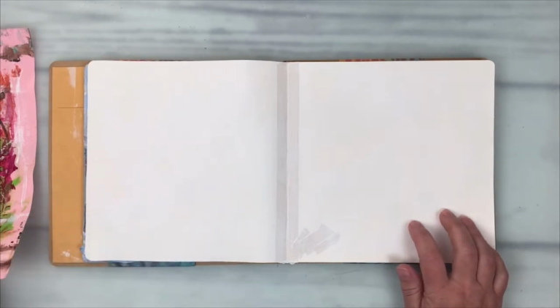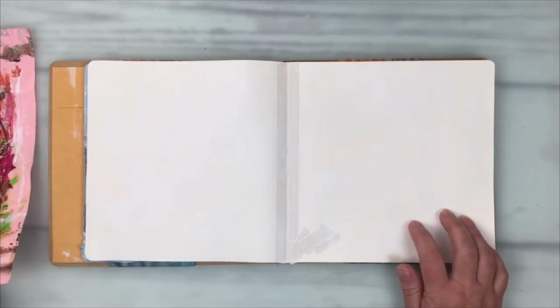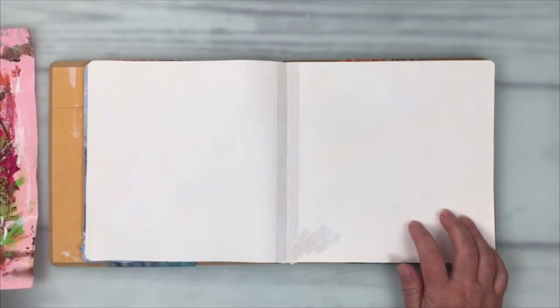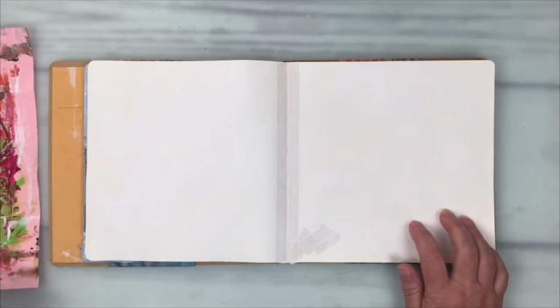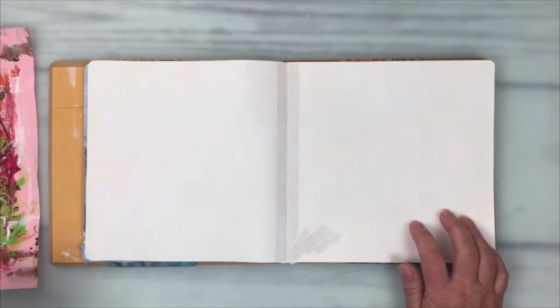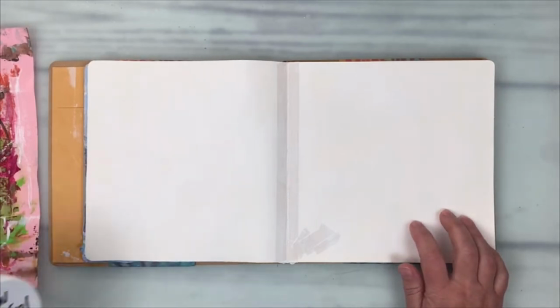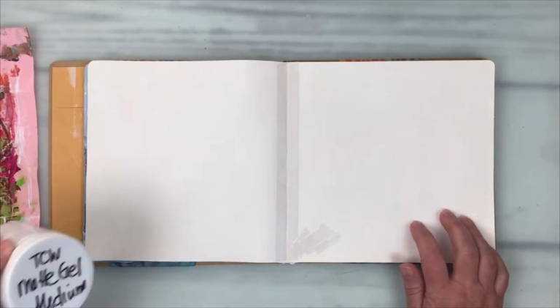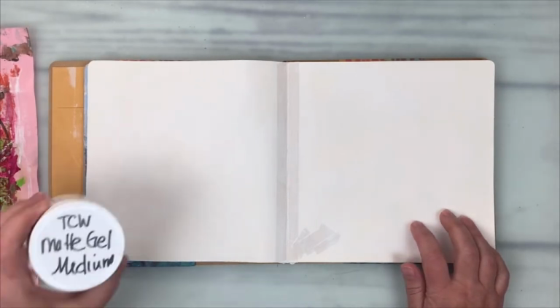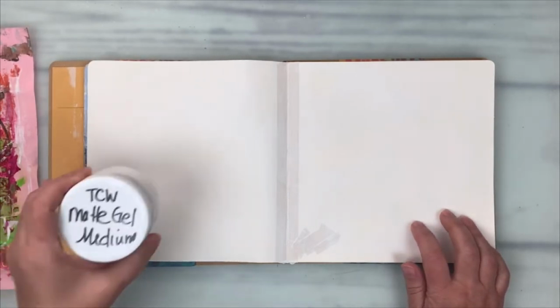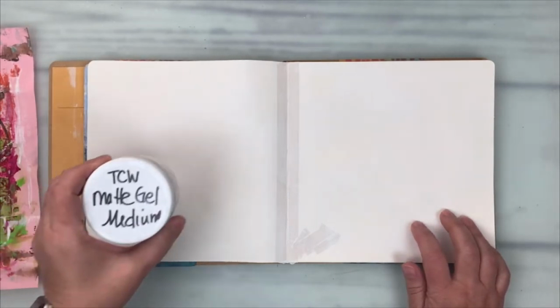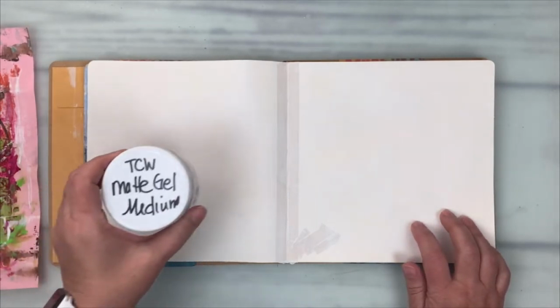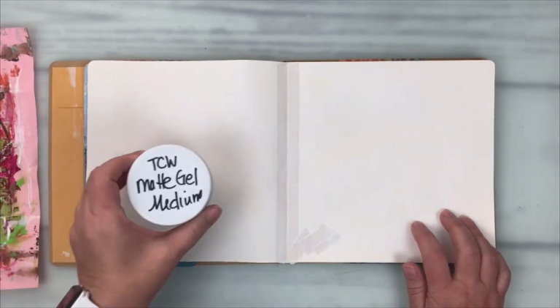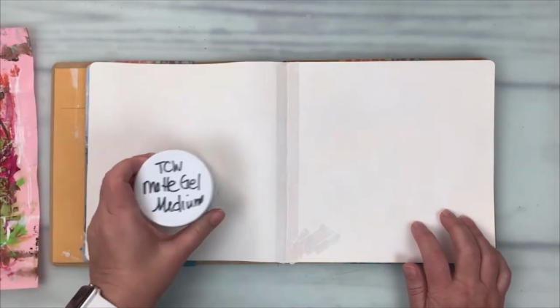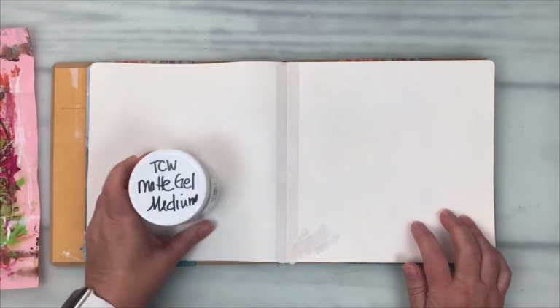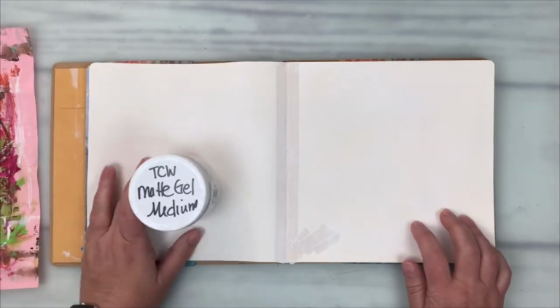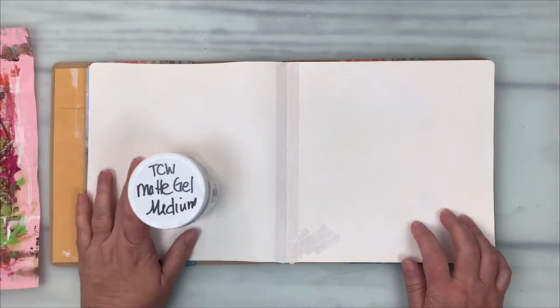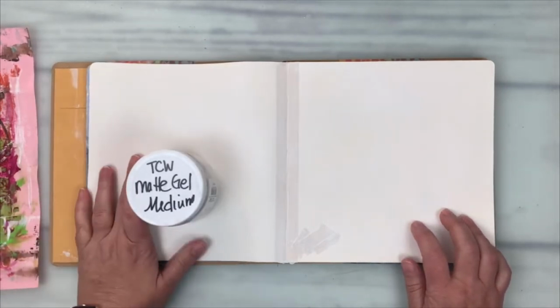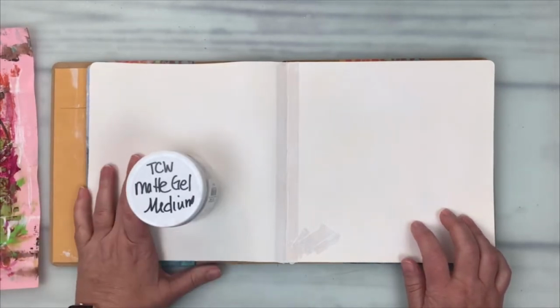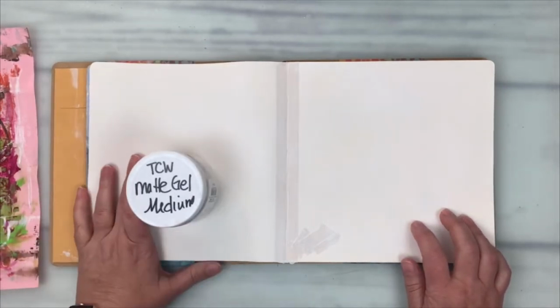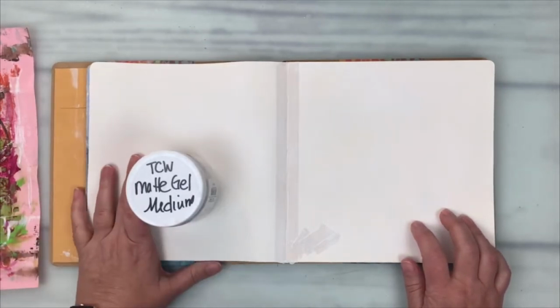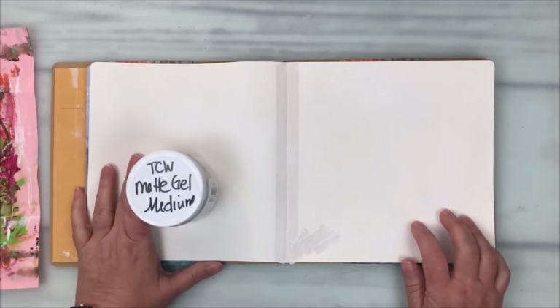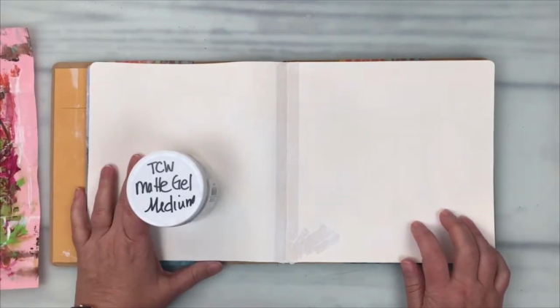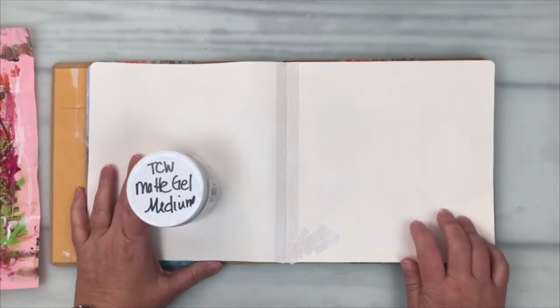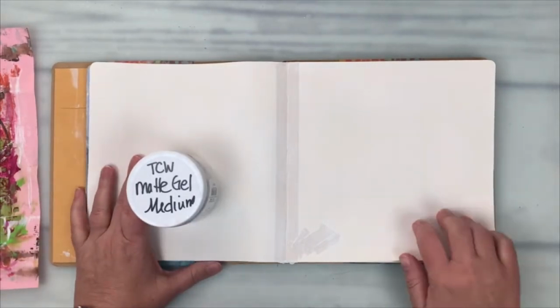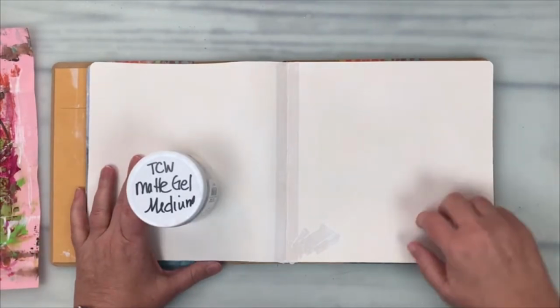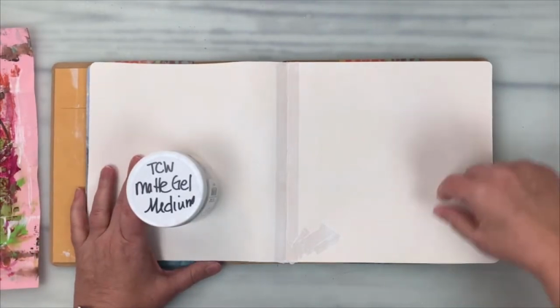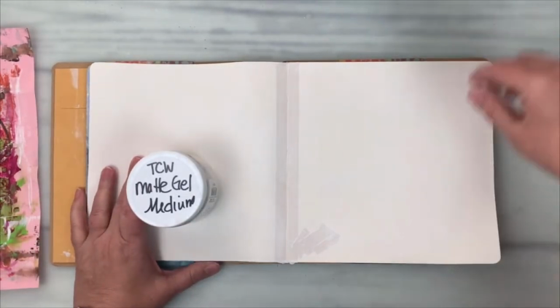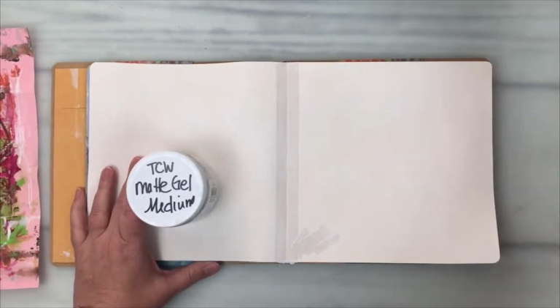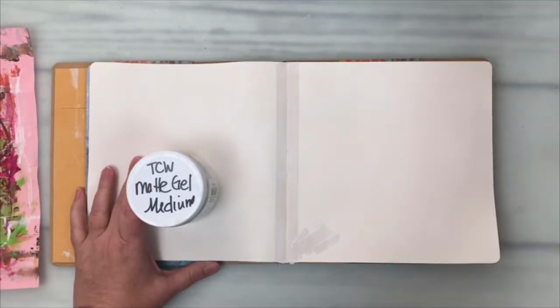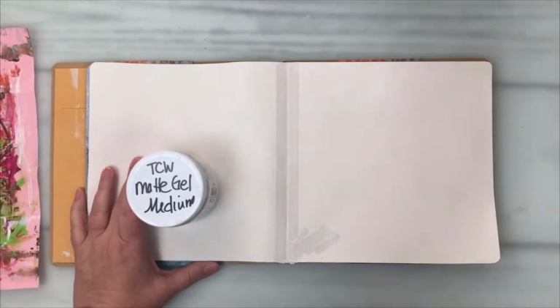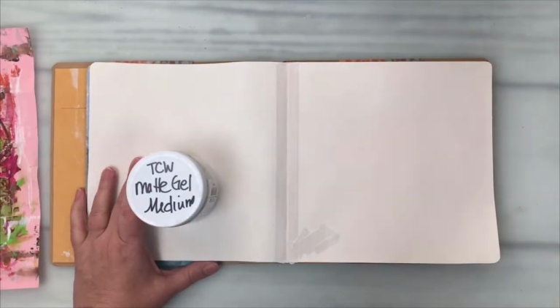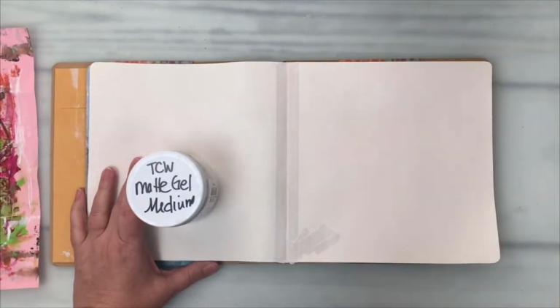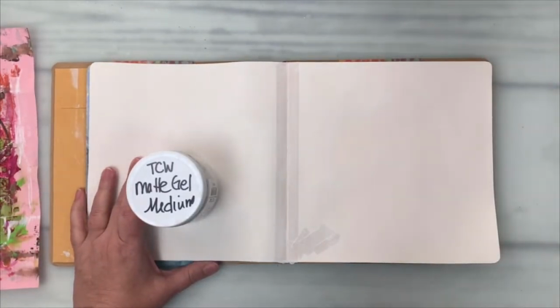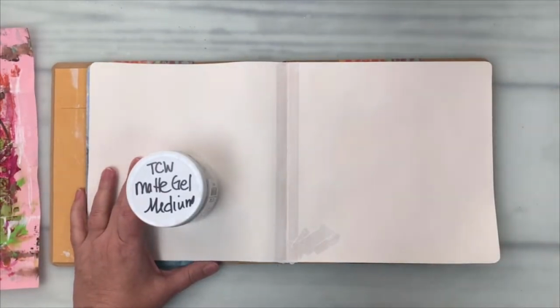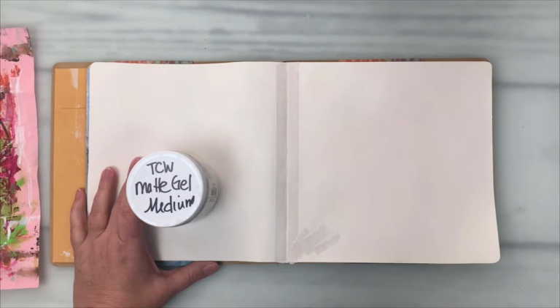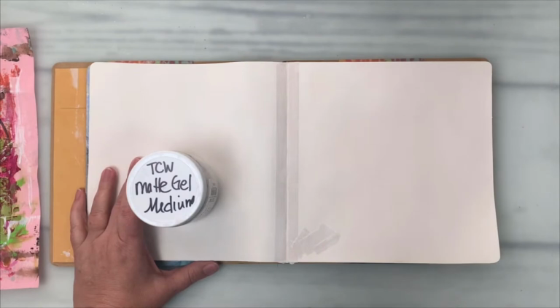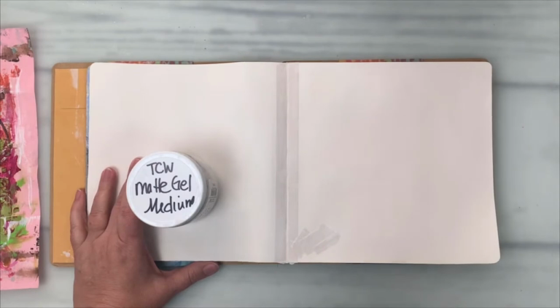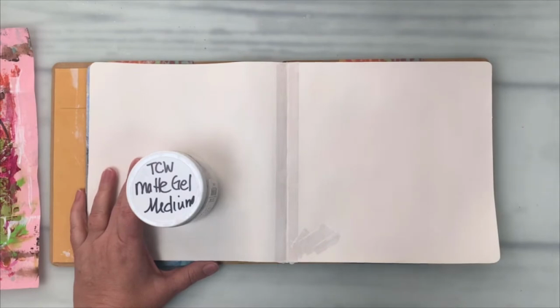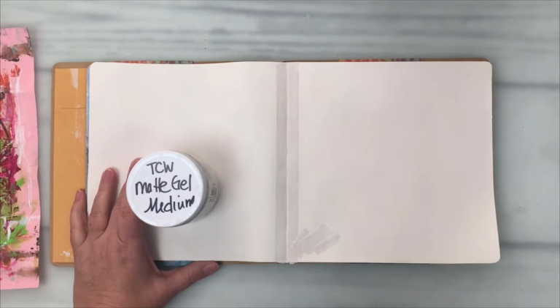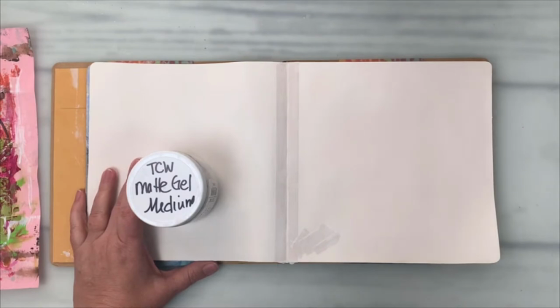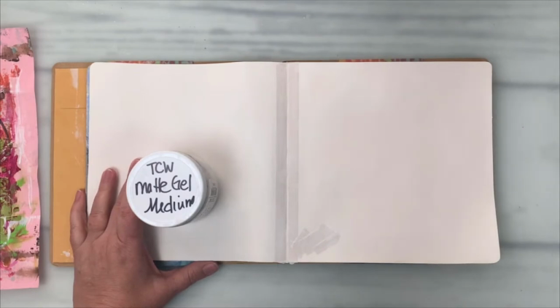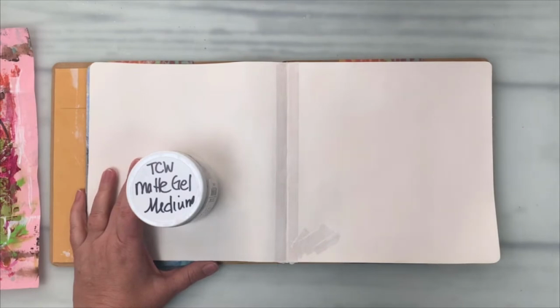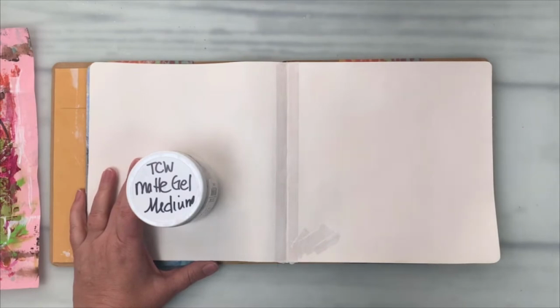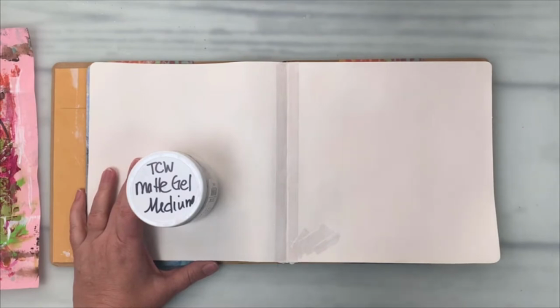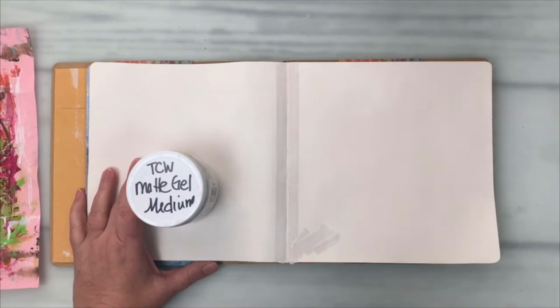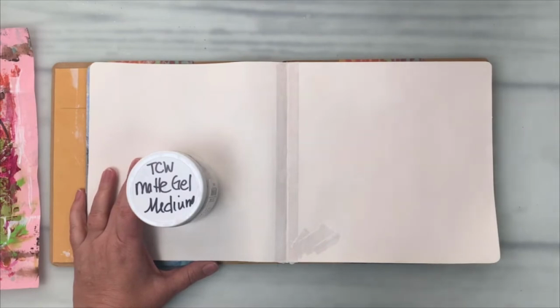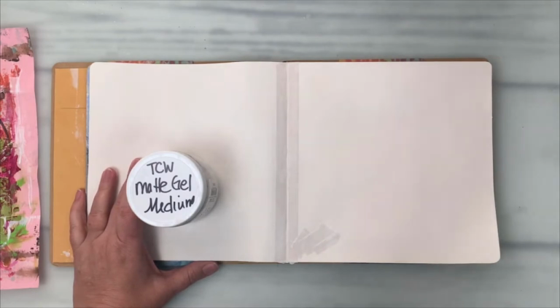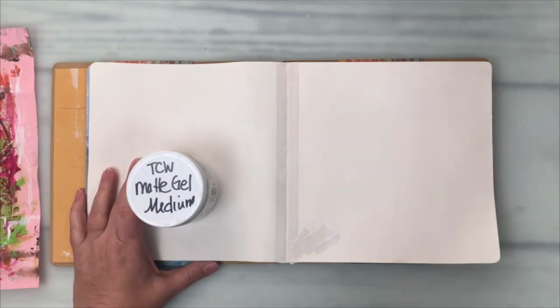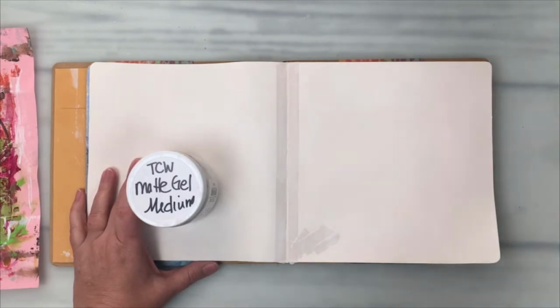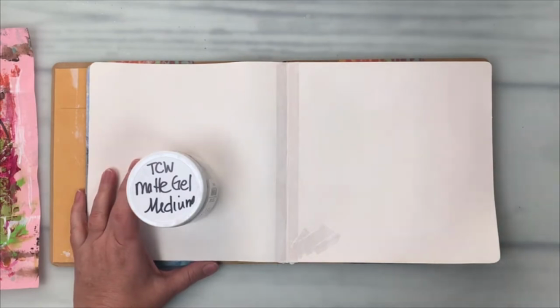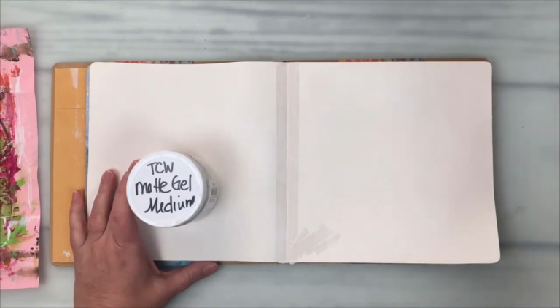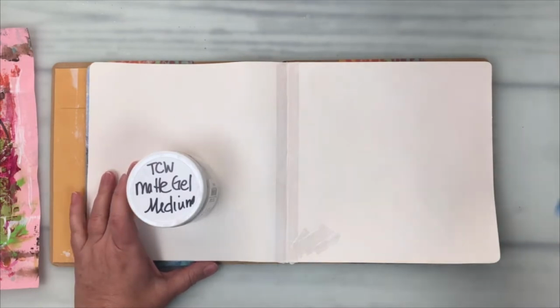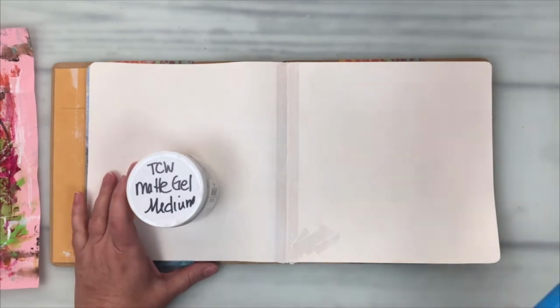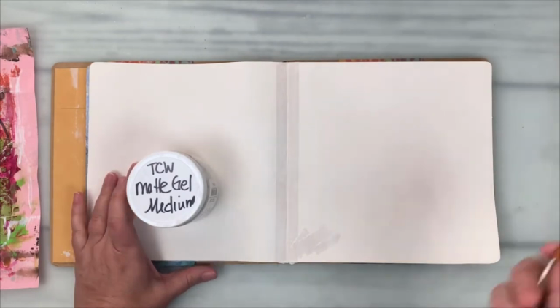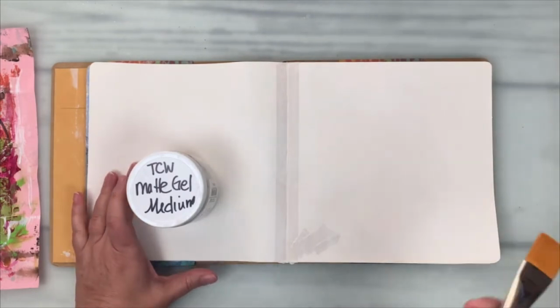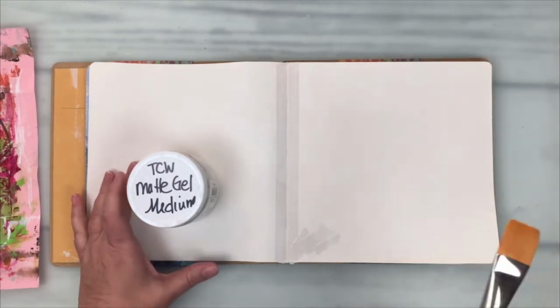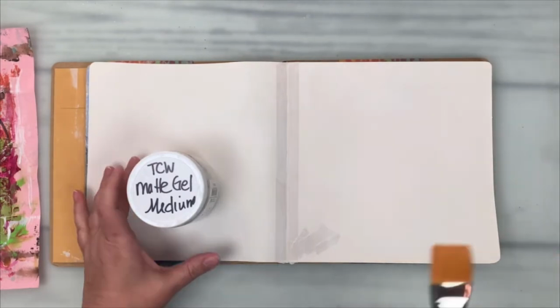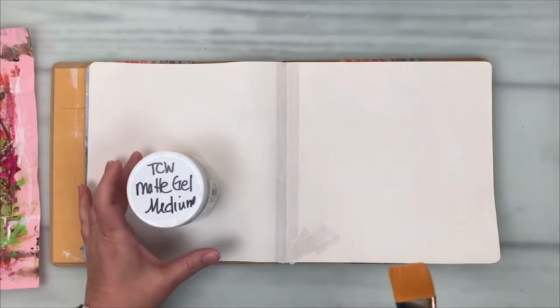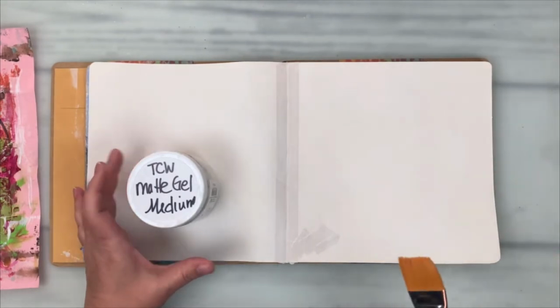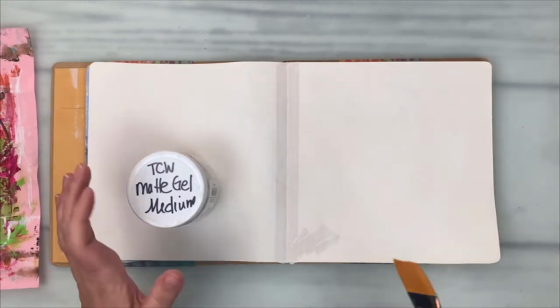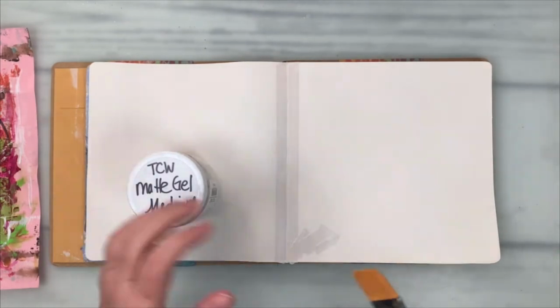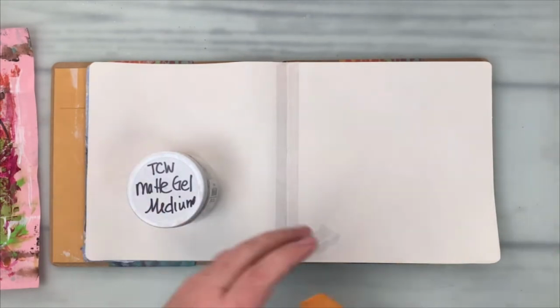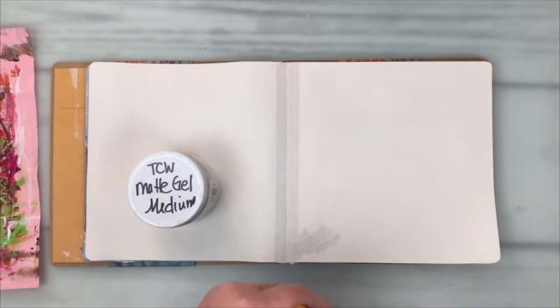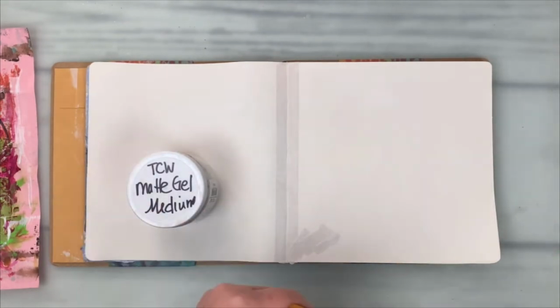I'm going to do some decoupage — that's where I'm going to start. Let's get started.